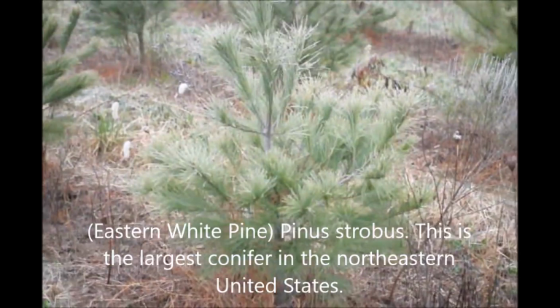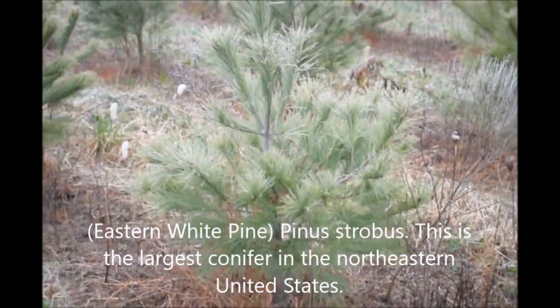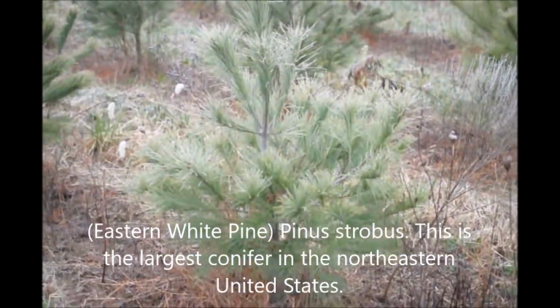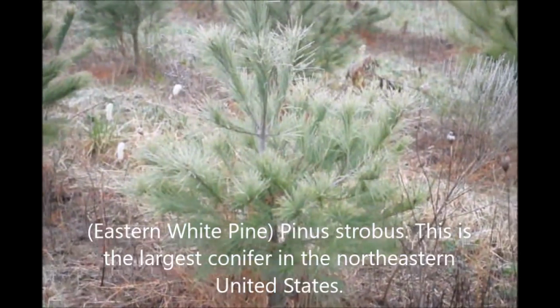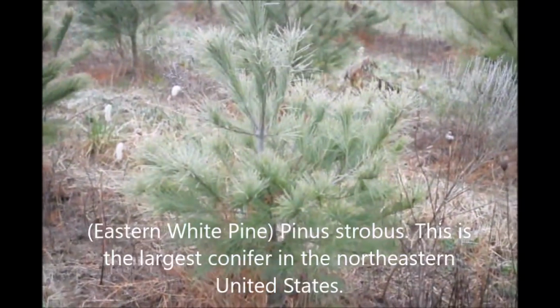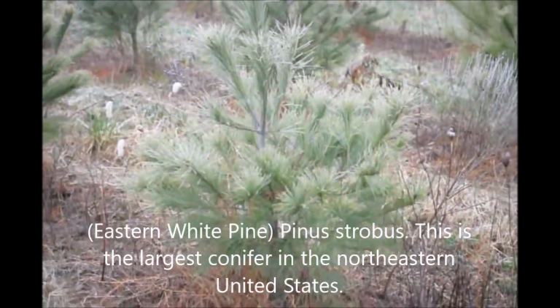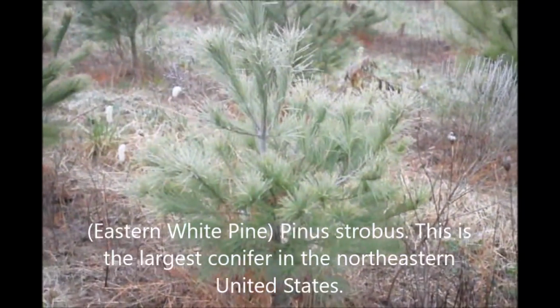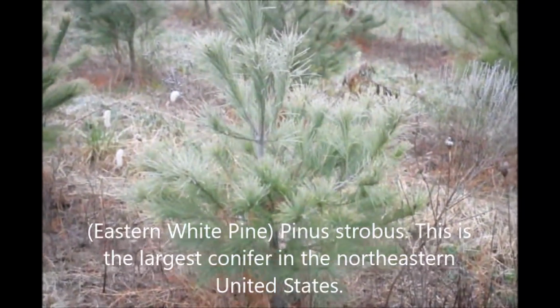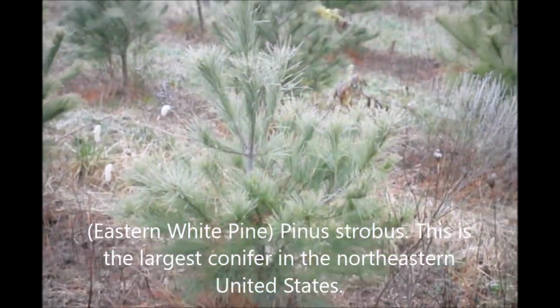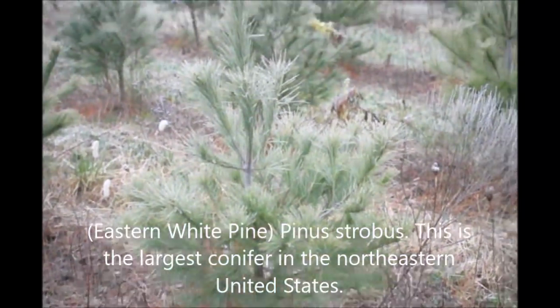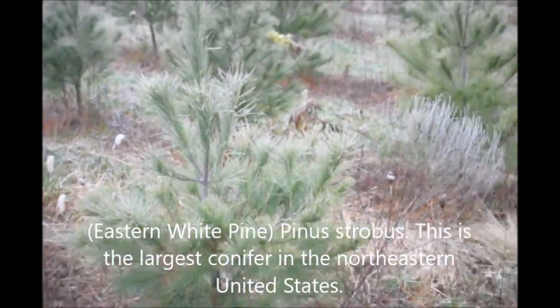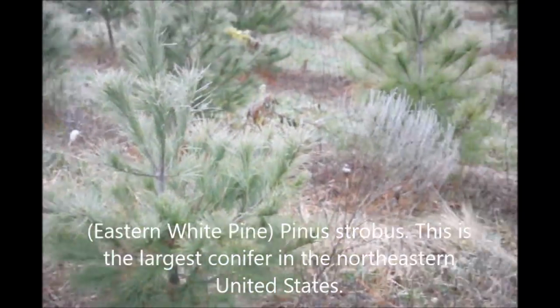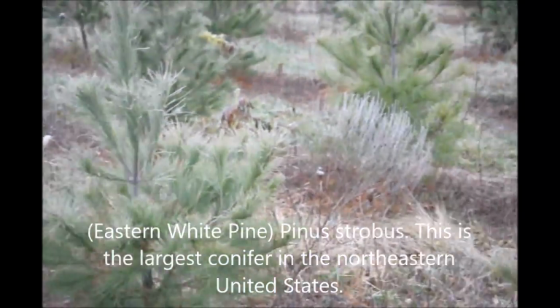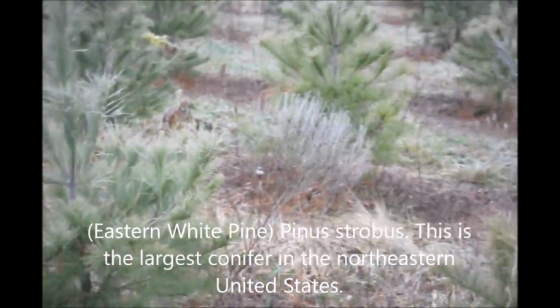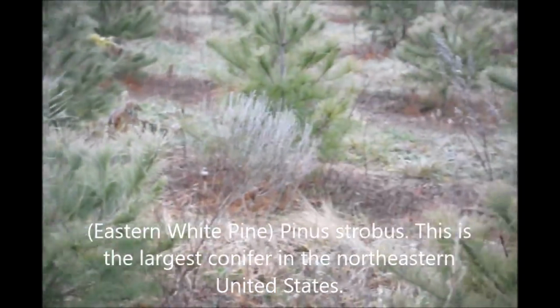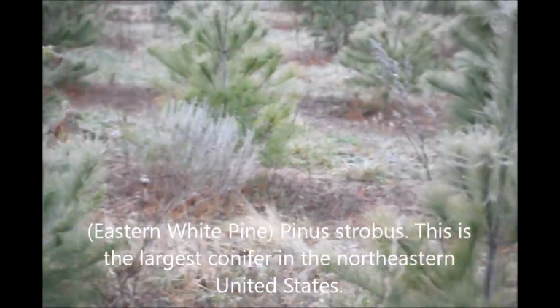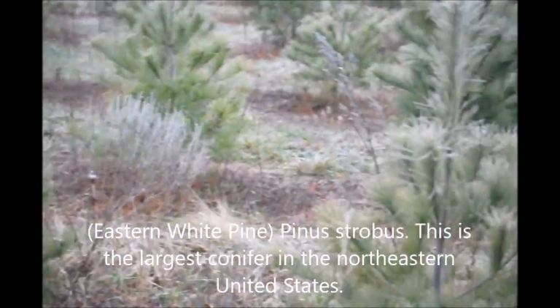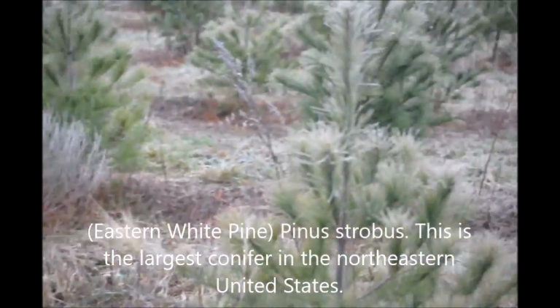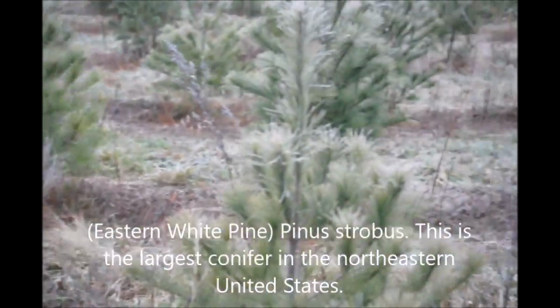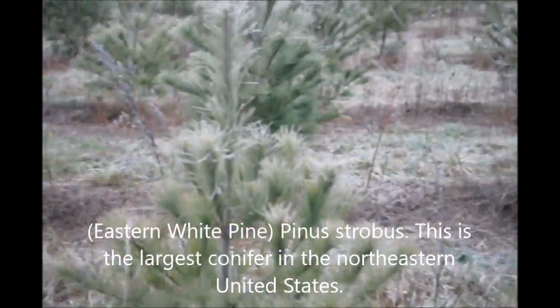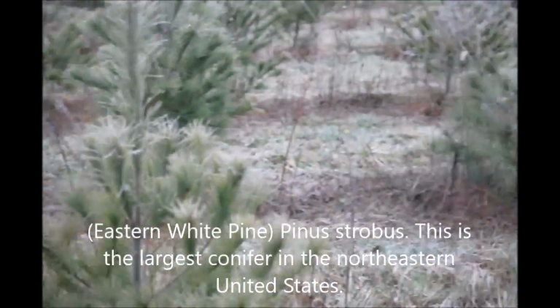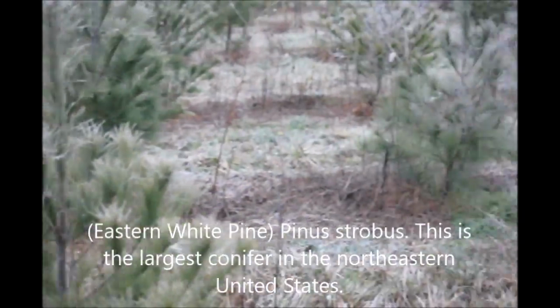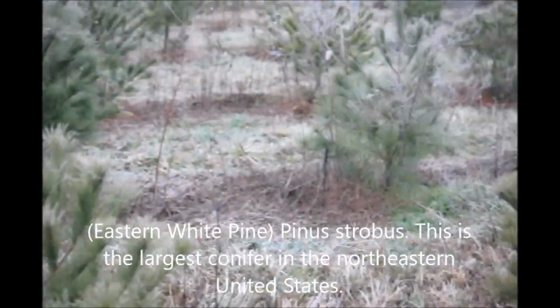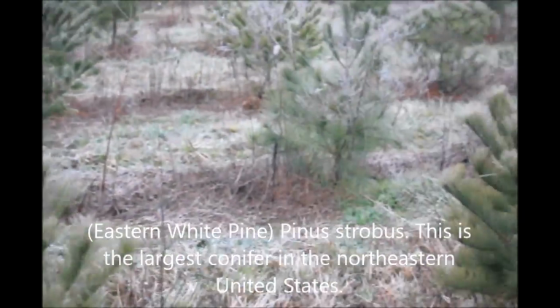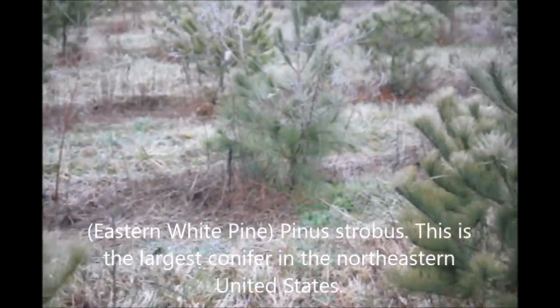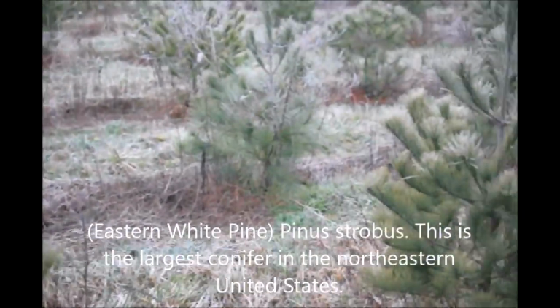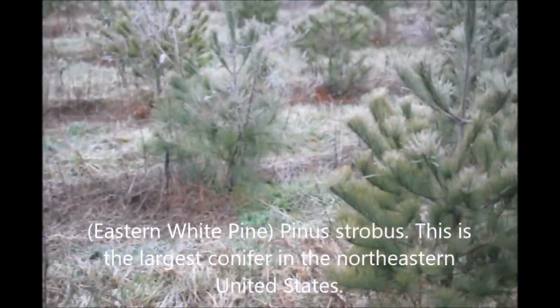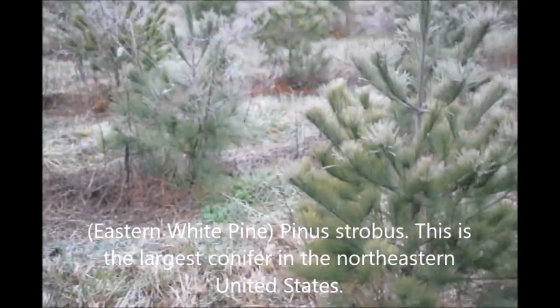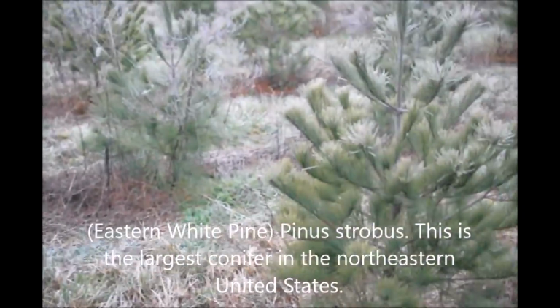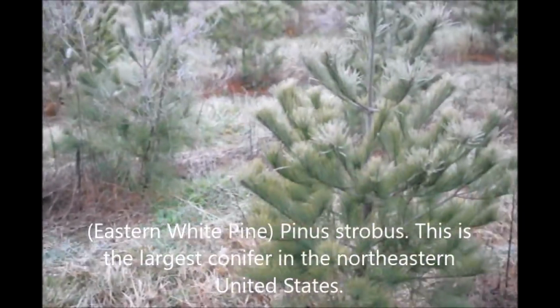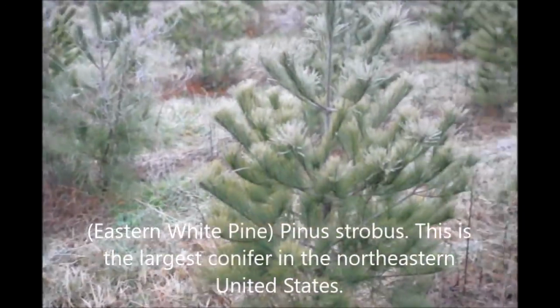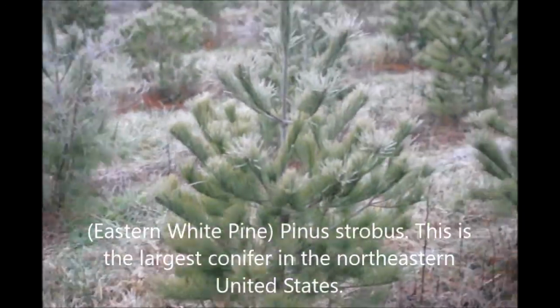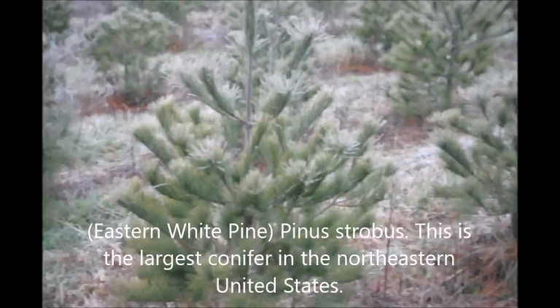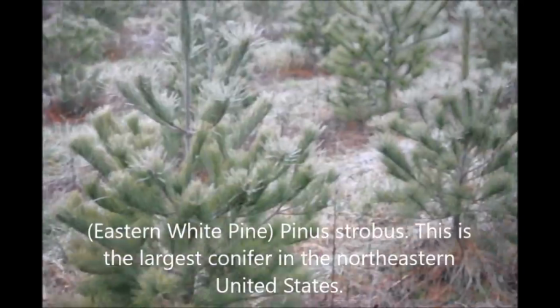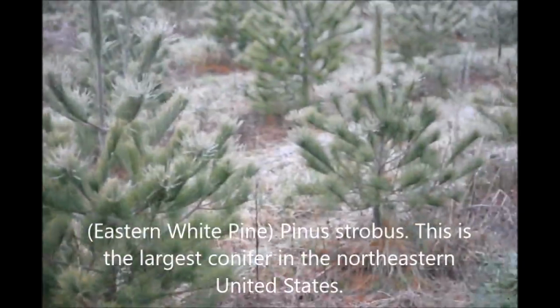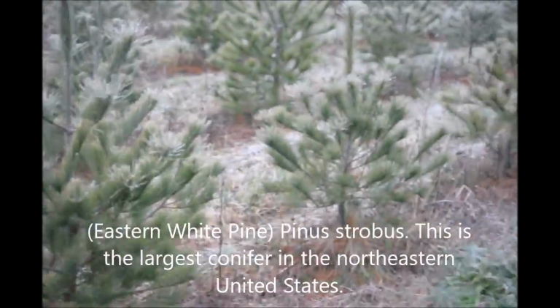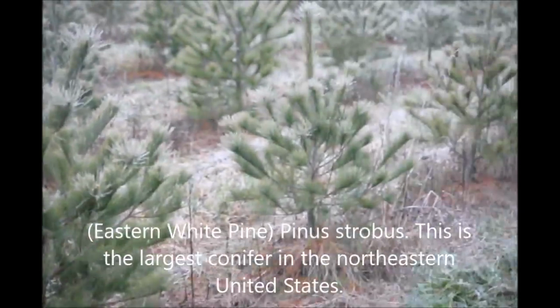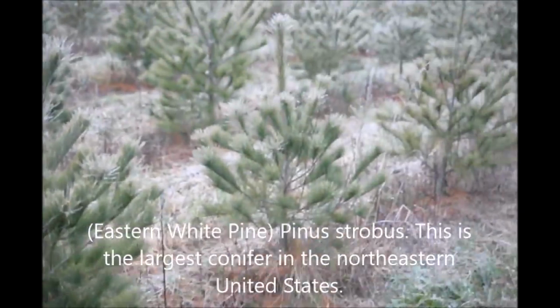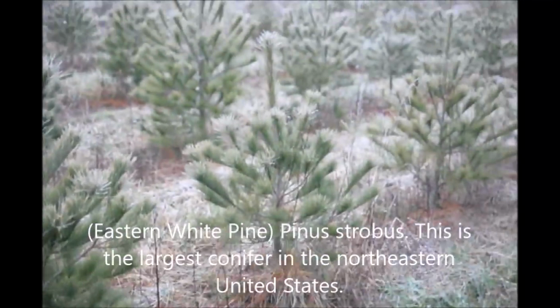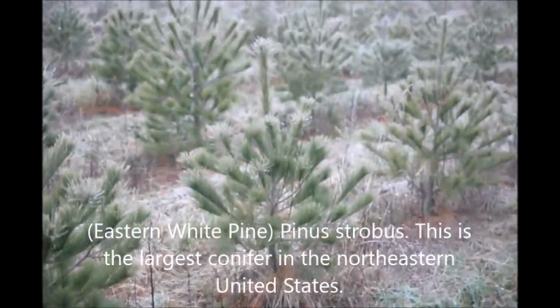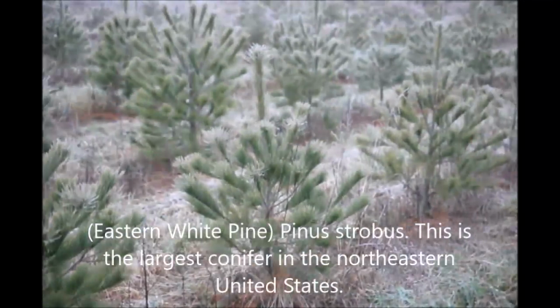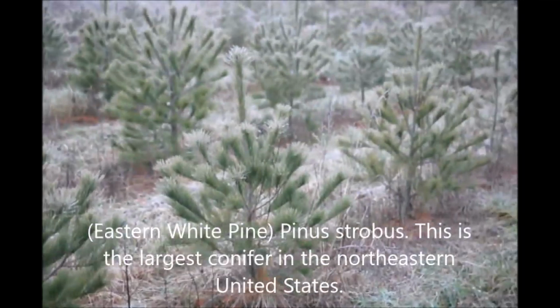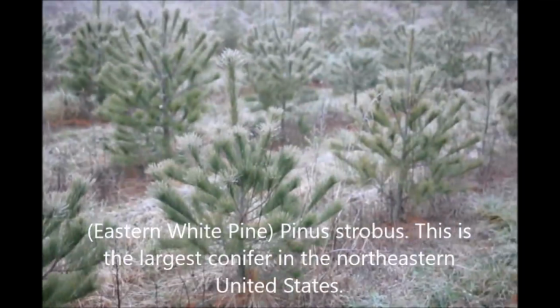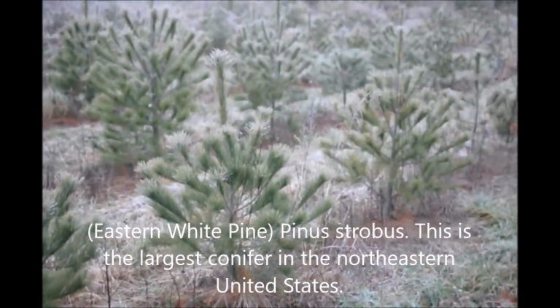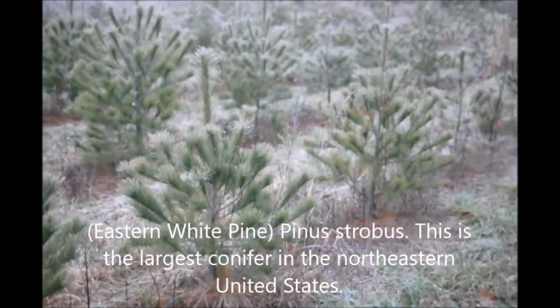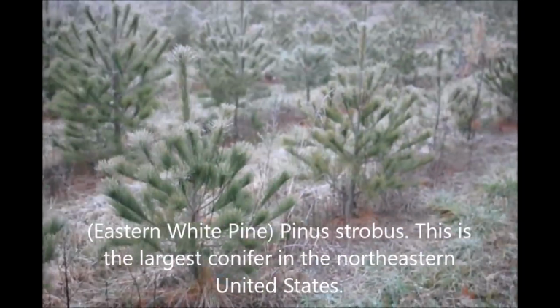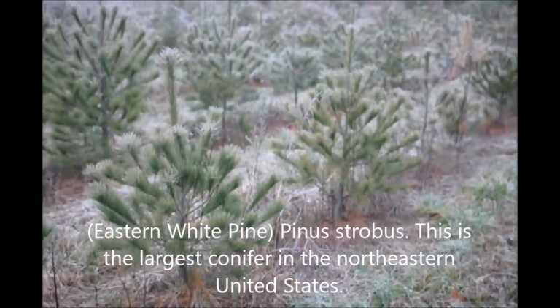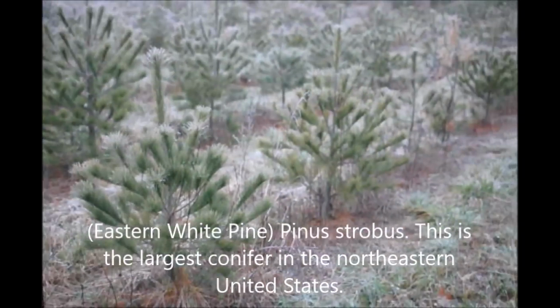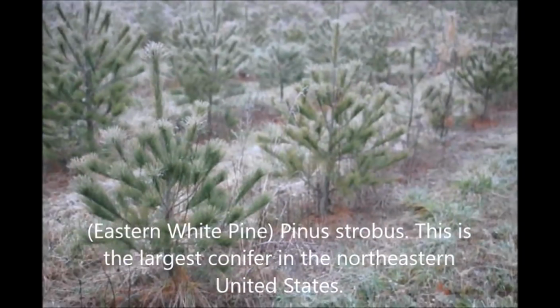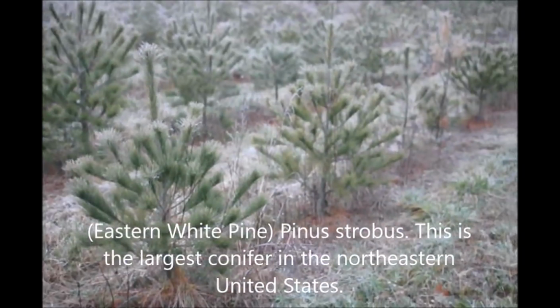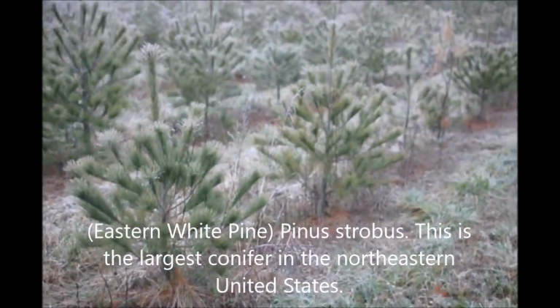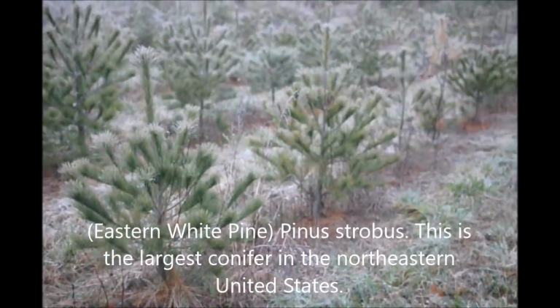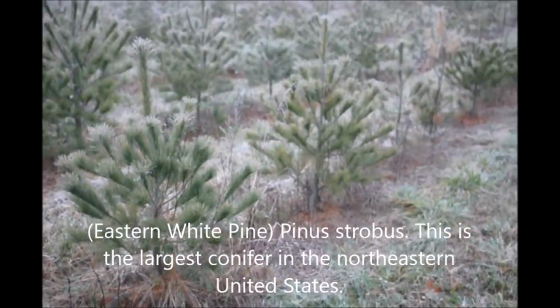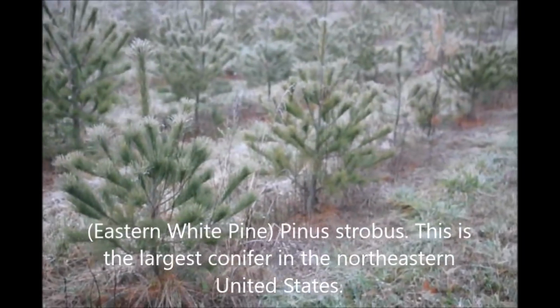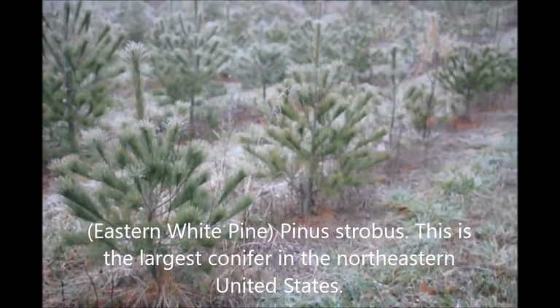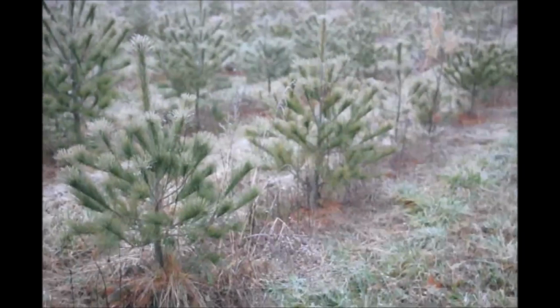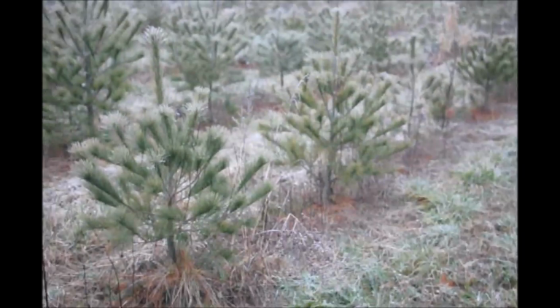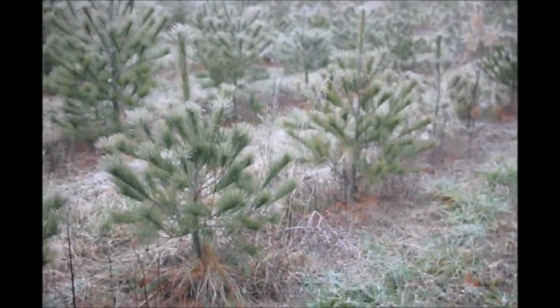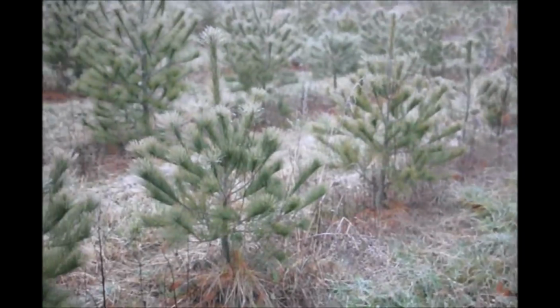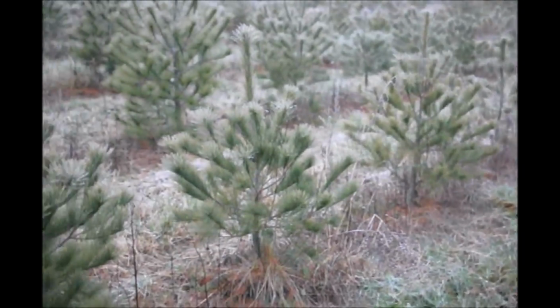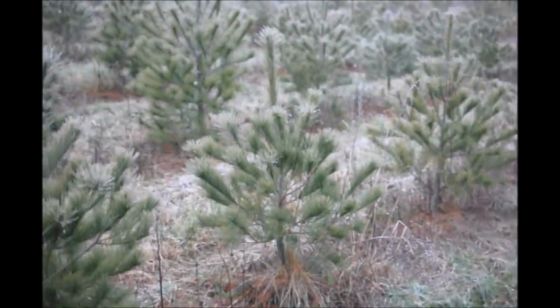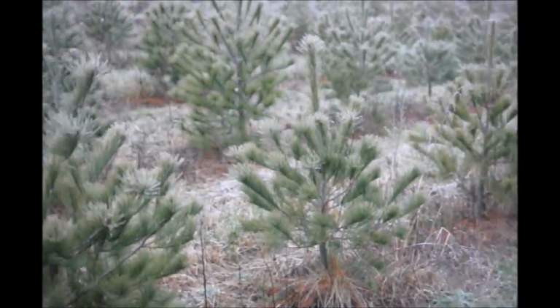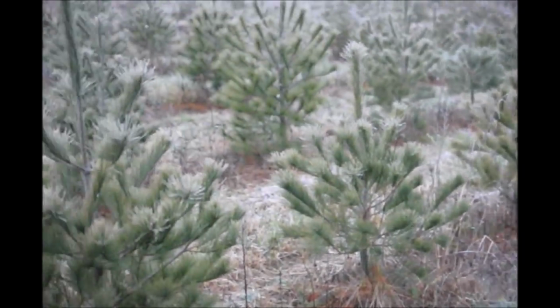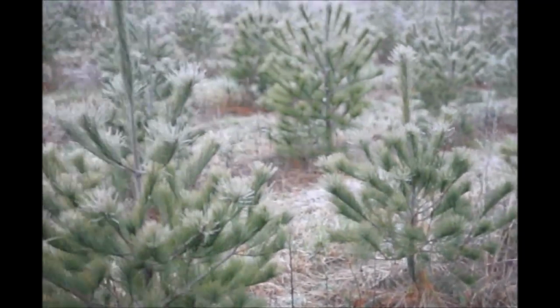These are three to four foot white pine trees at Highland Hill Farm on Route 313 in Fountainville, PA.